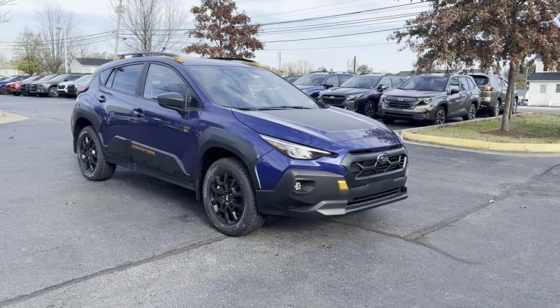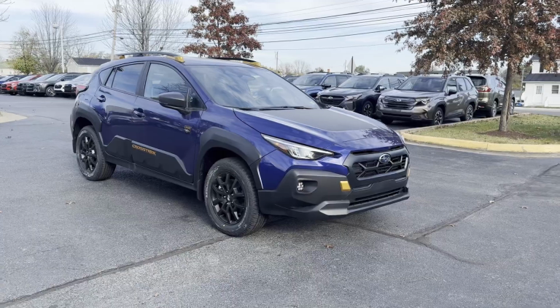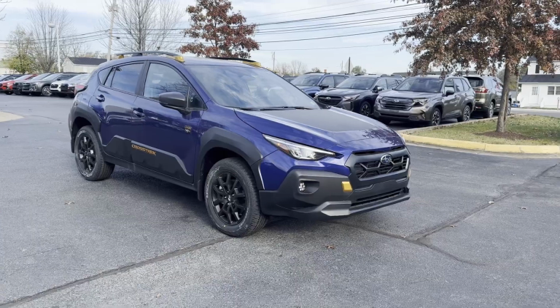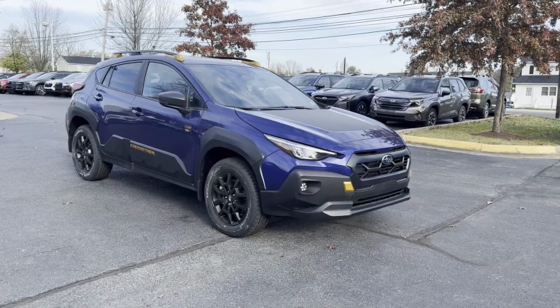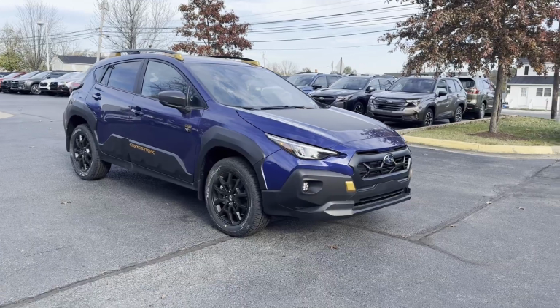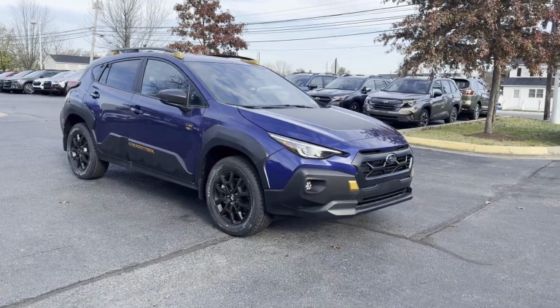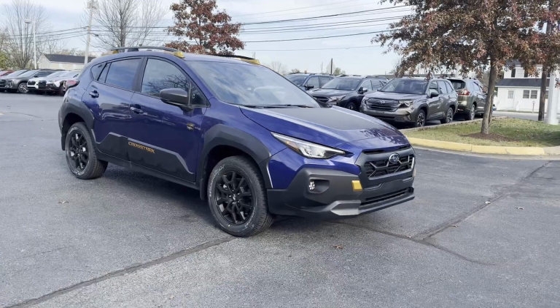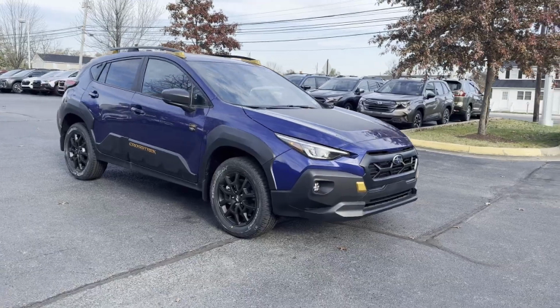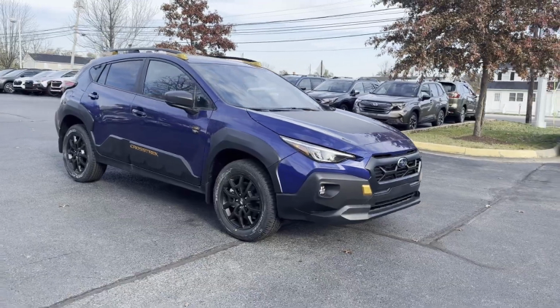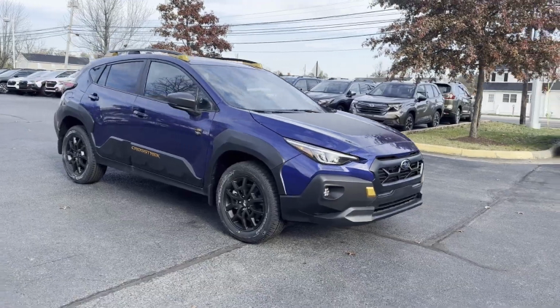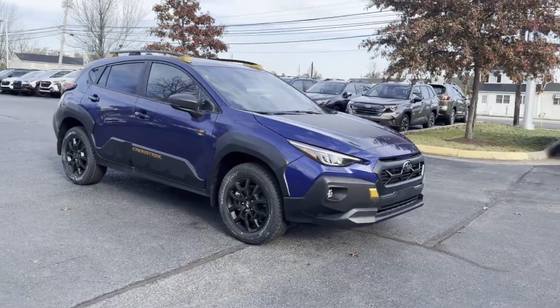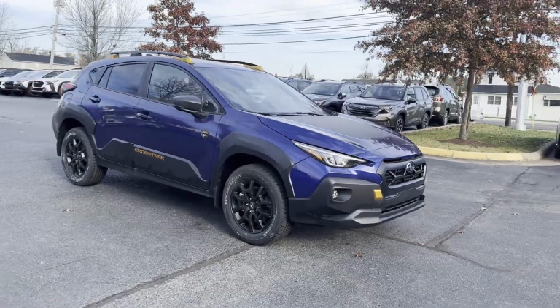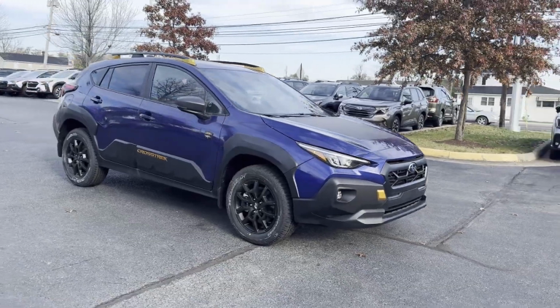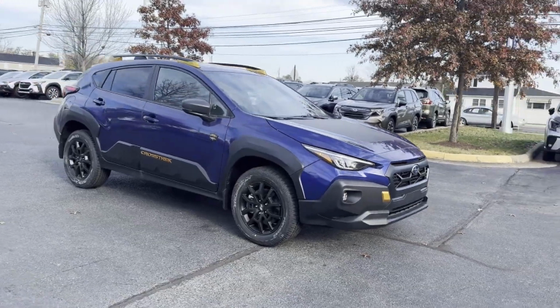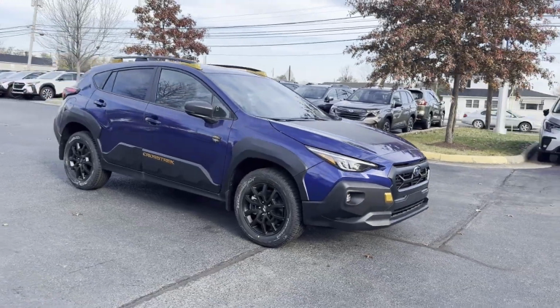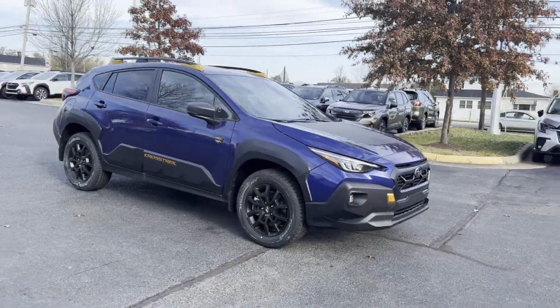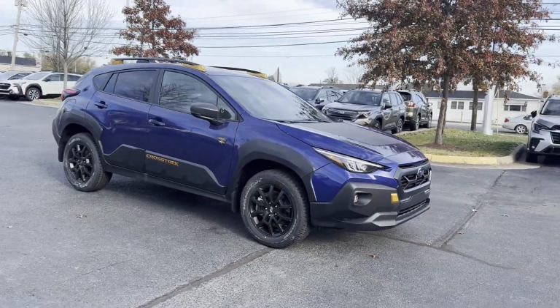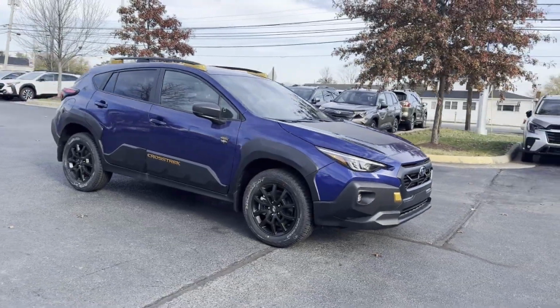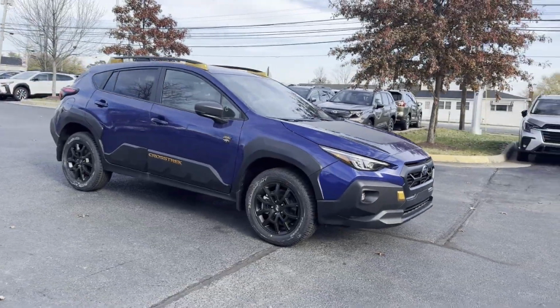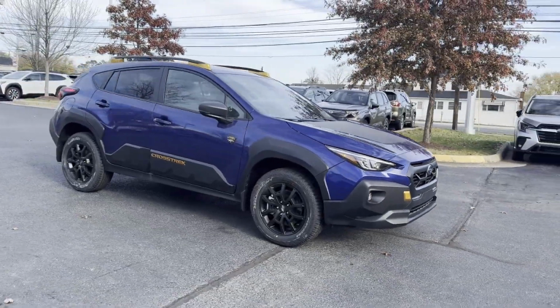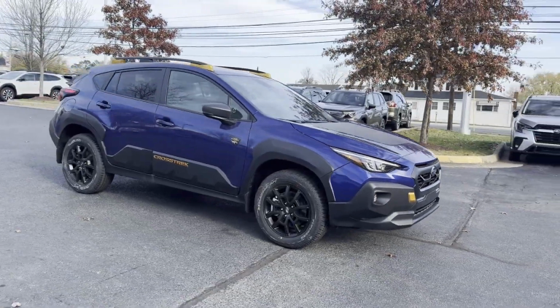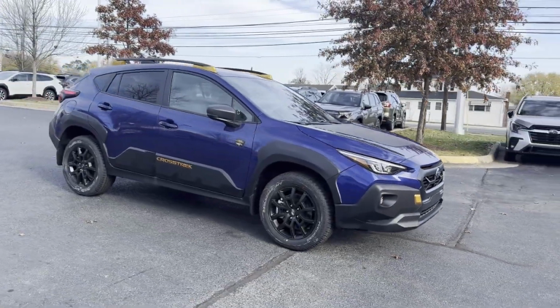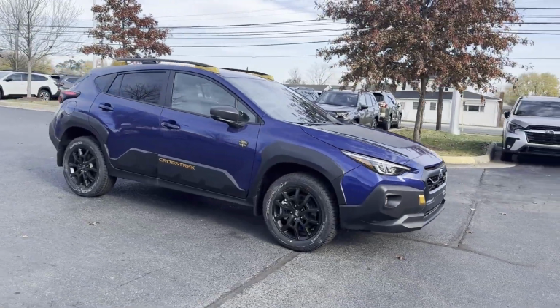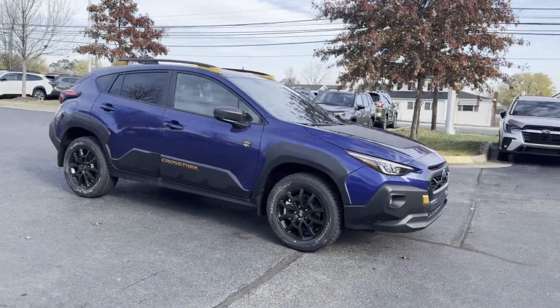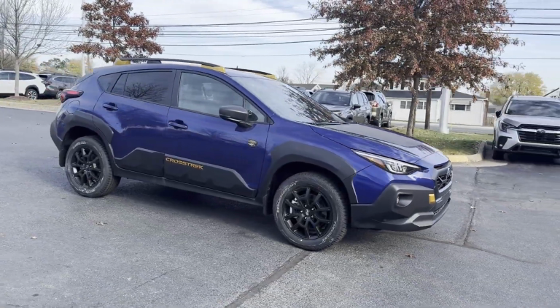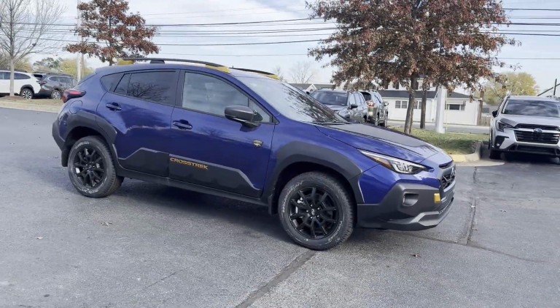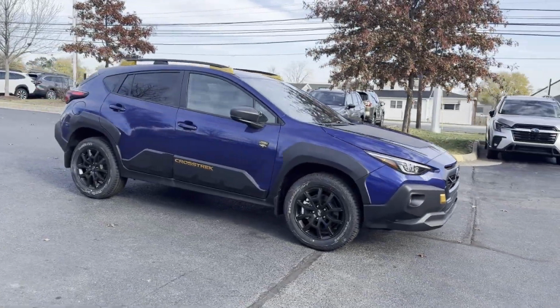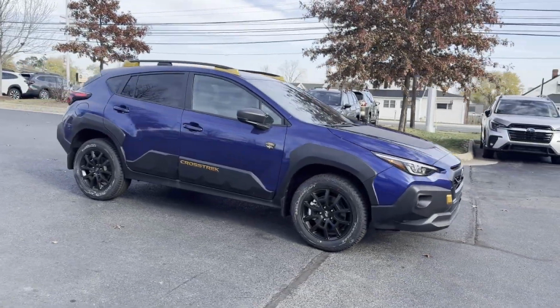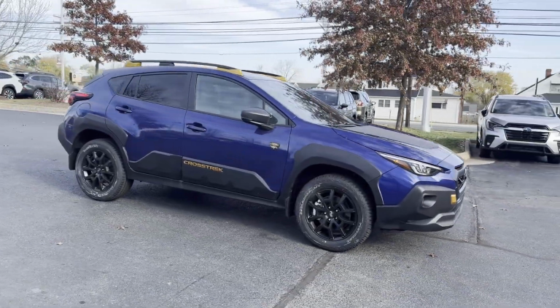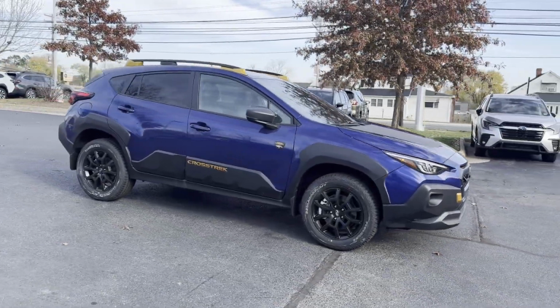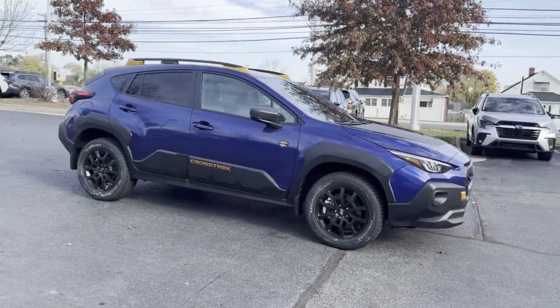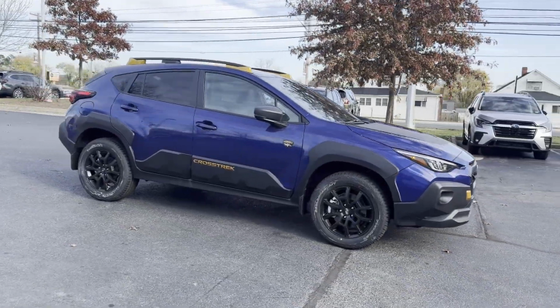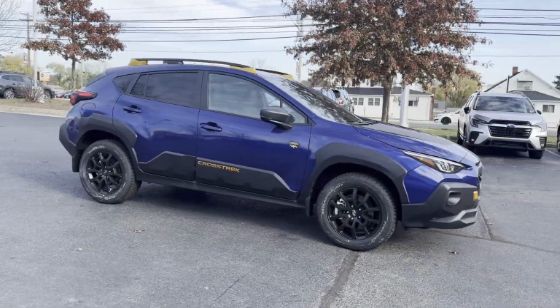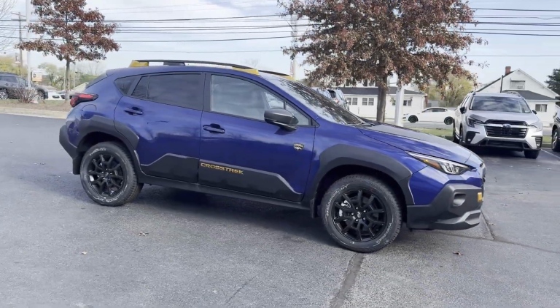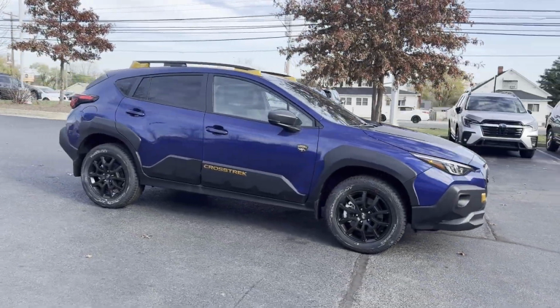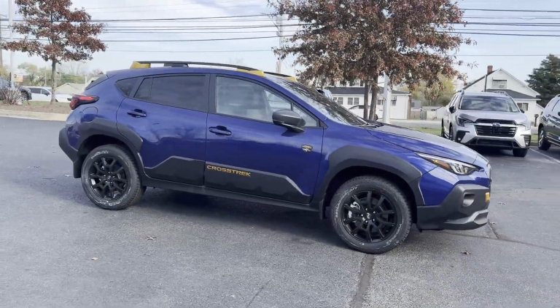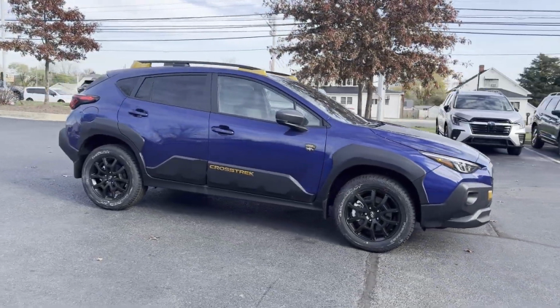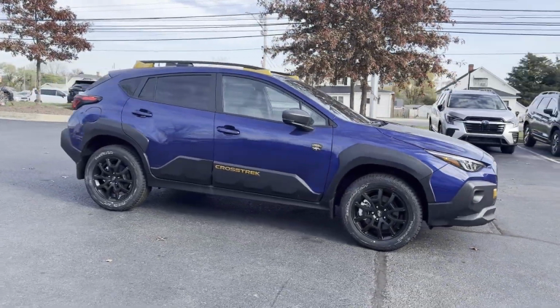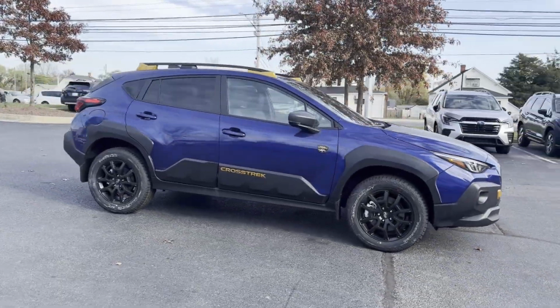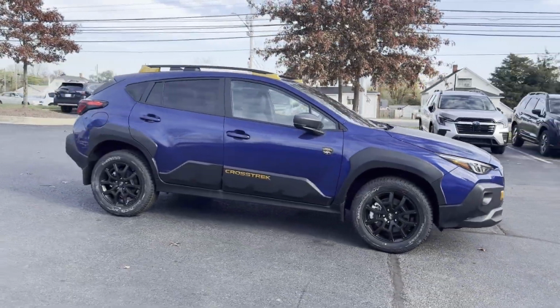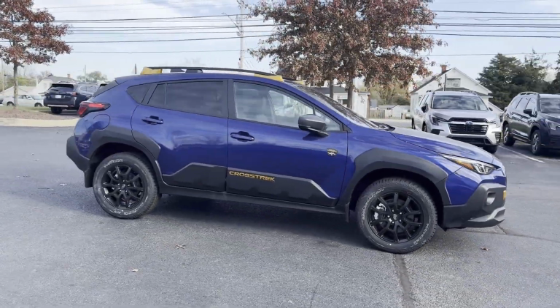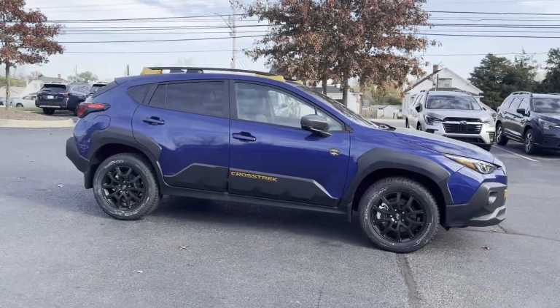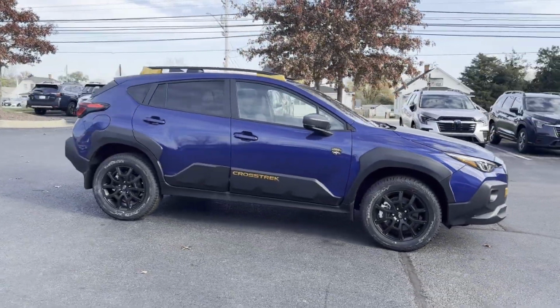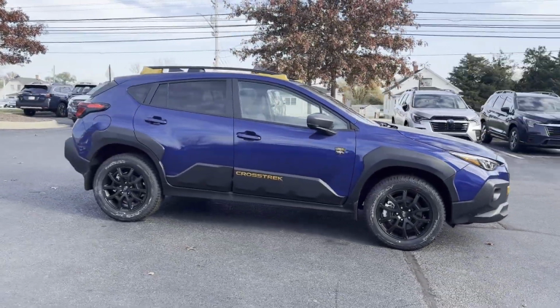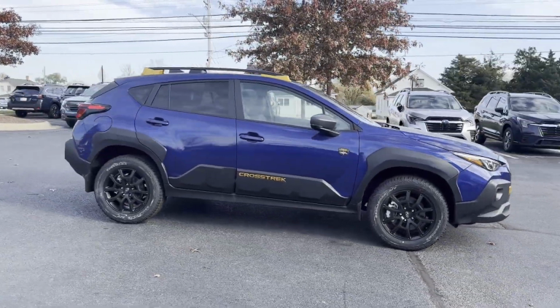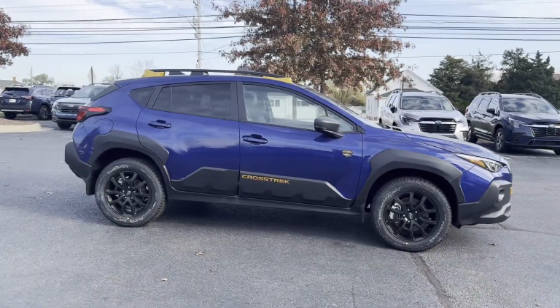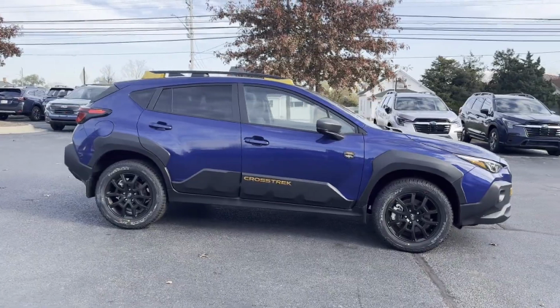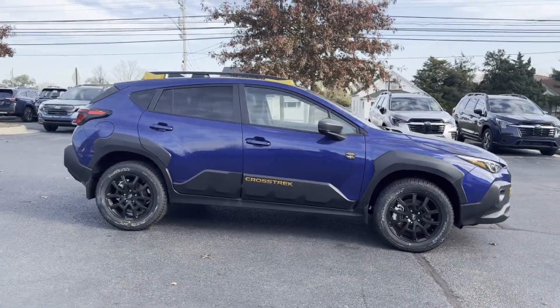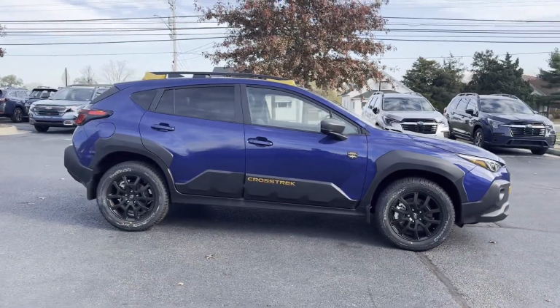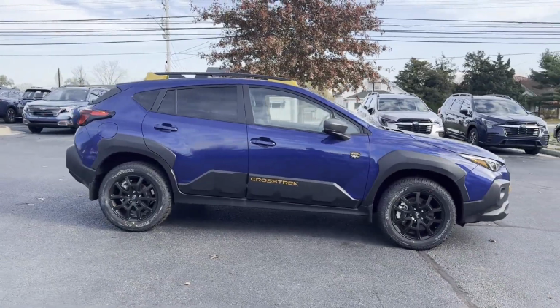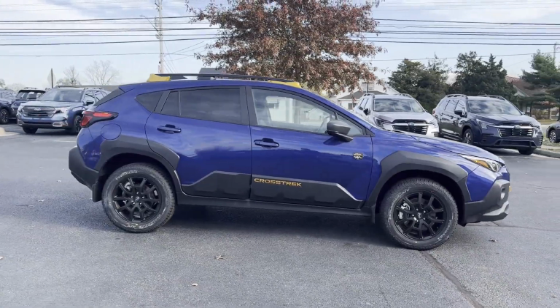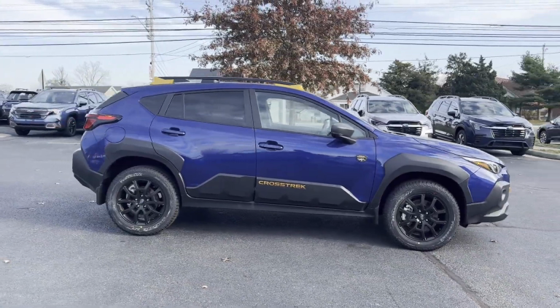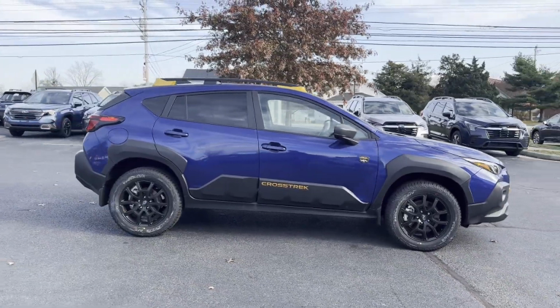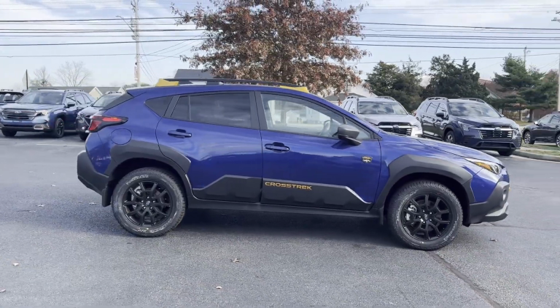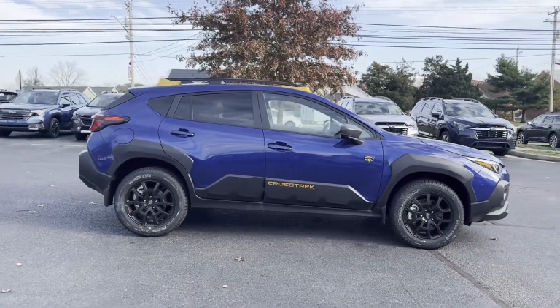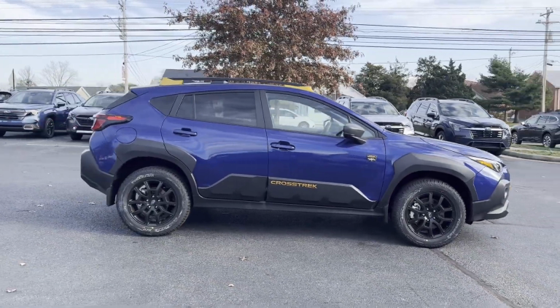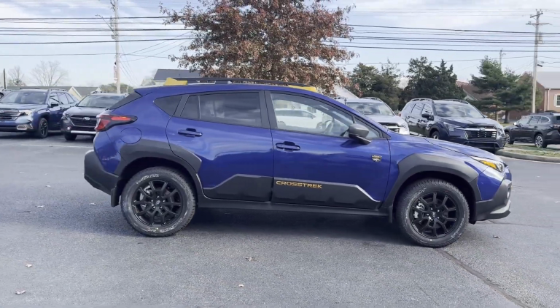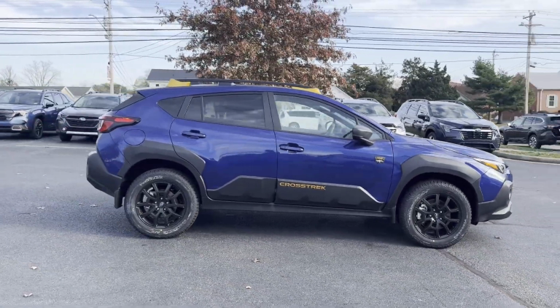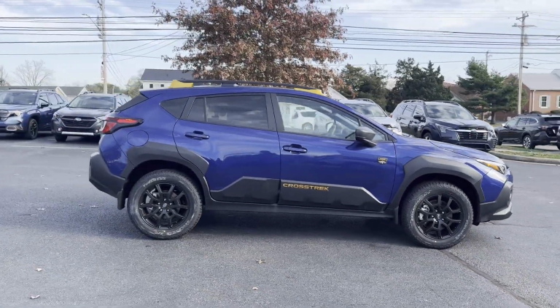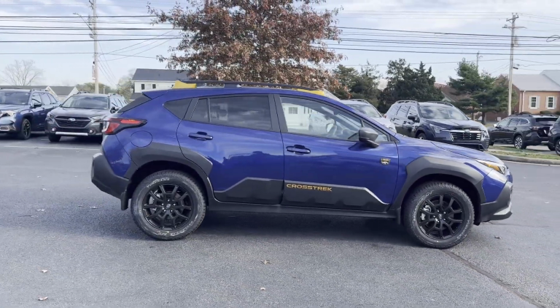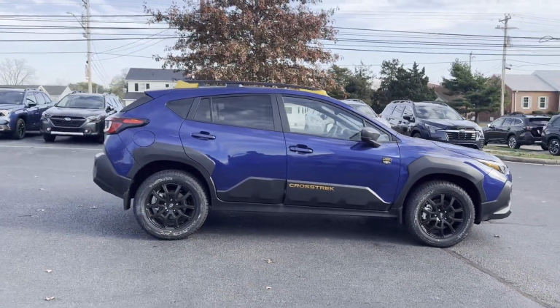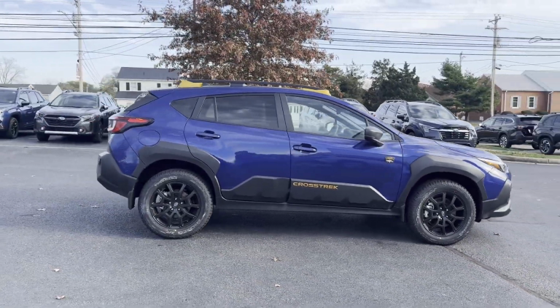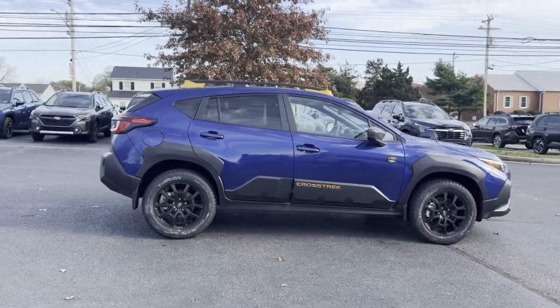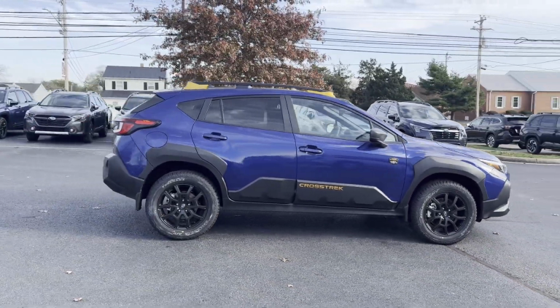2025 Subaru Crosstrek. This SUV offers space as well as power and performance.